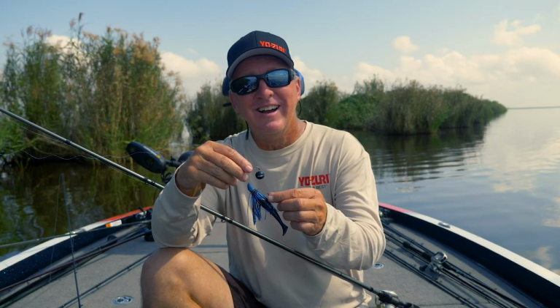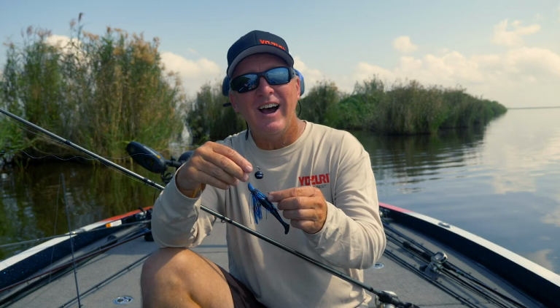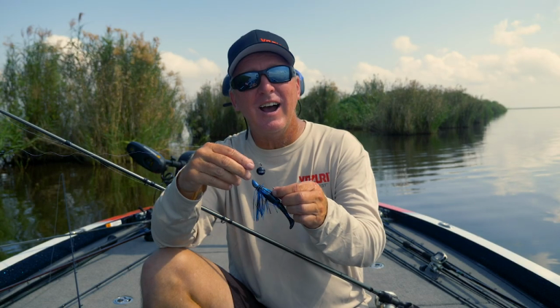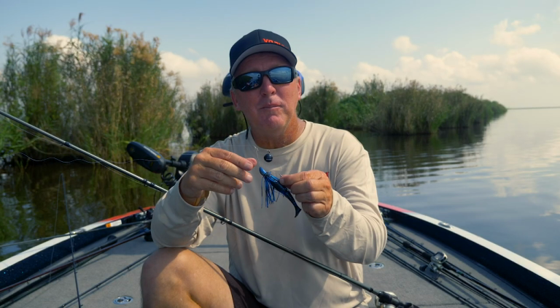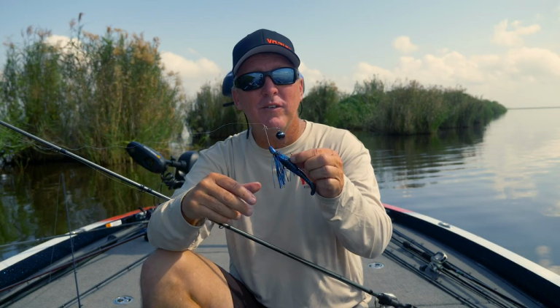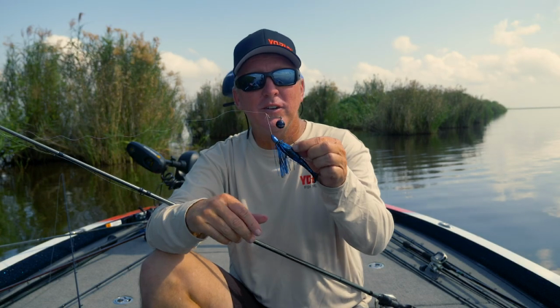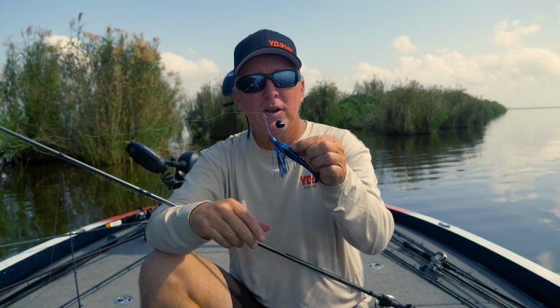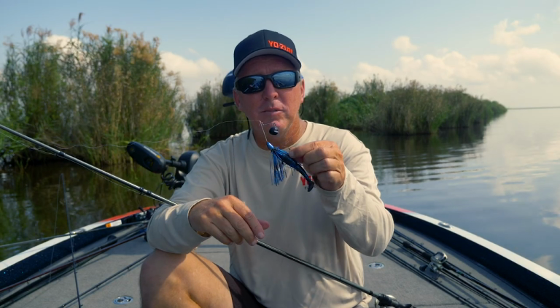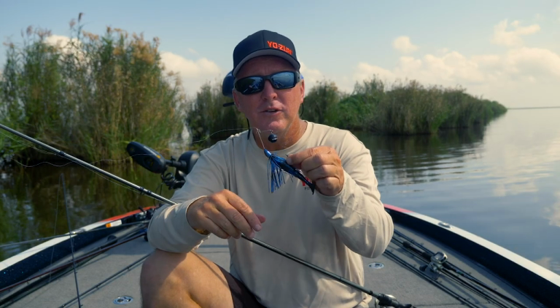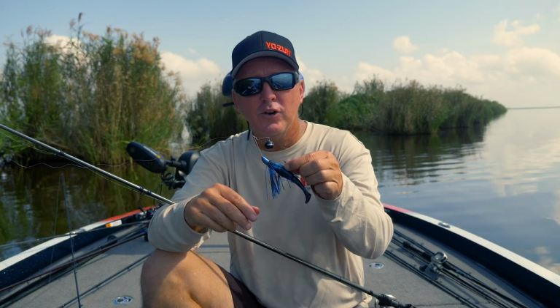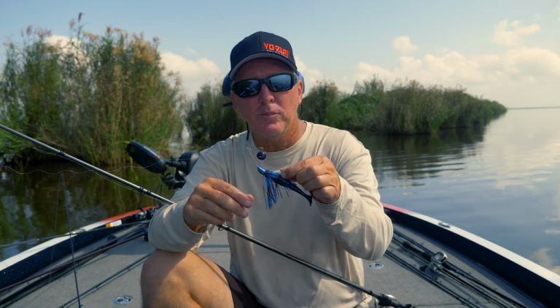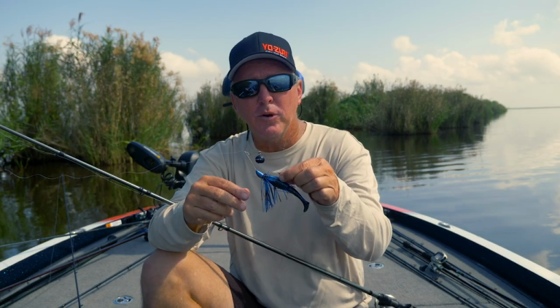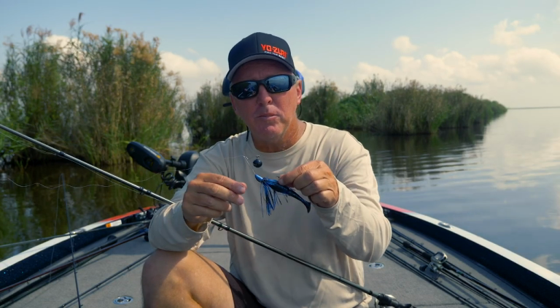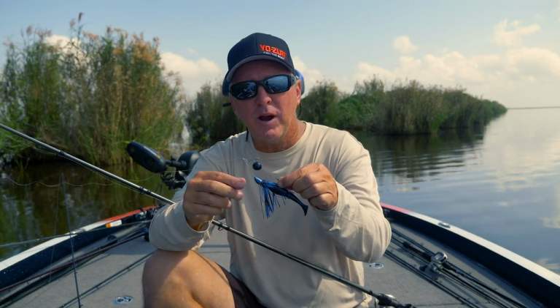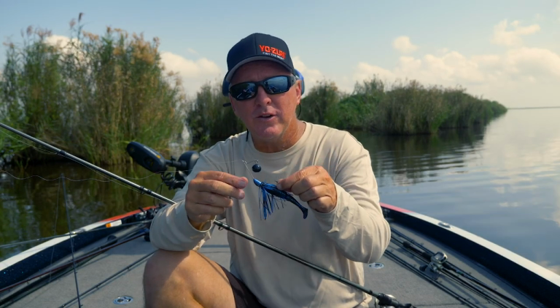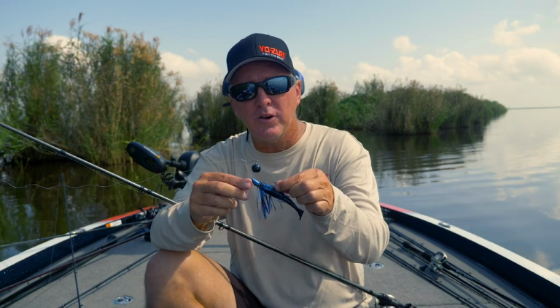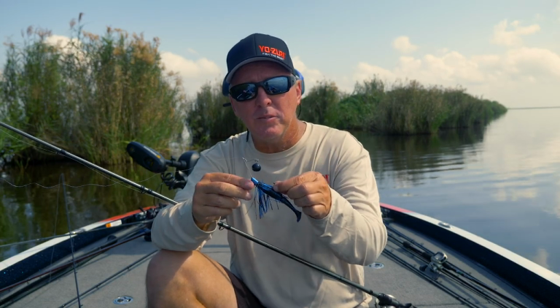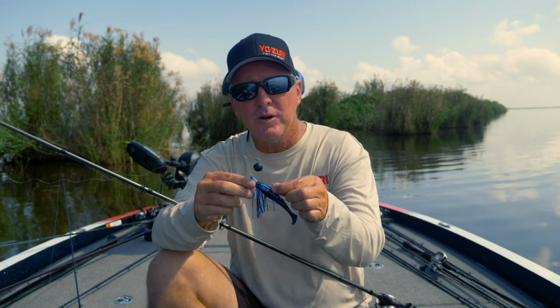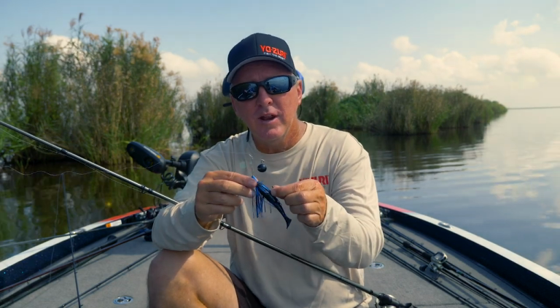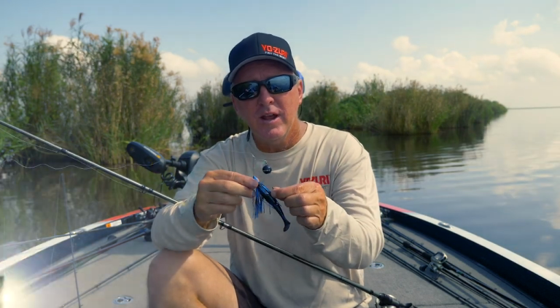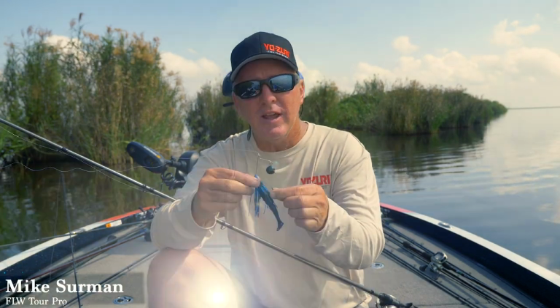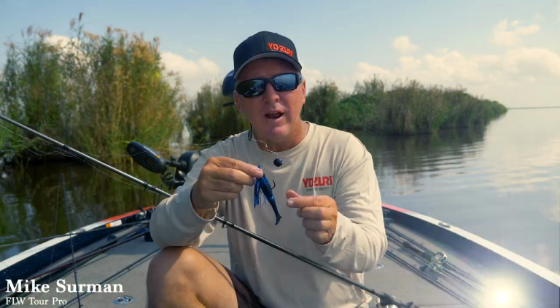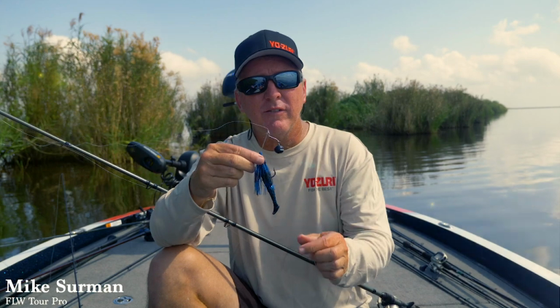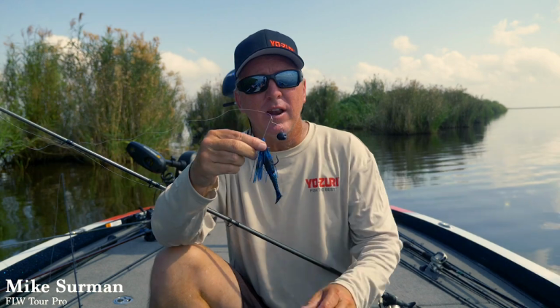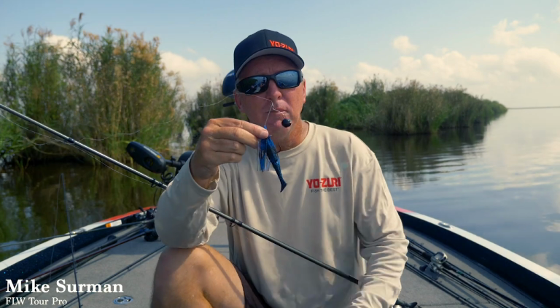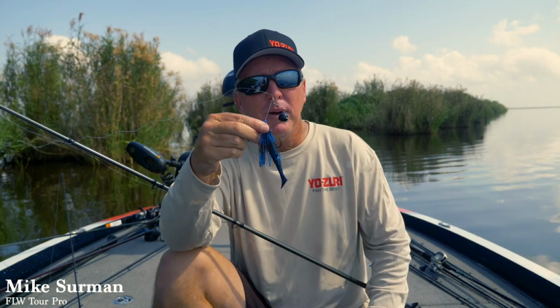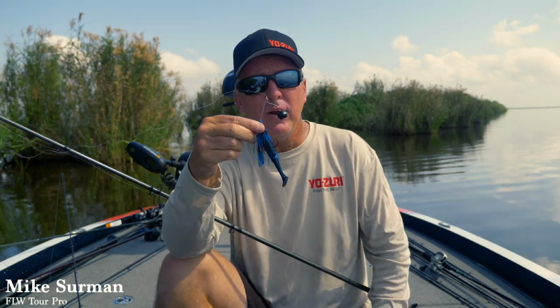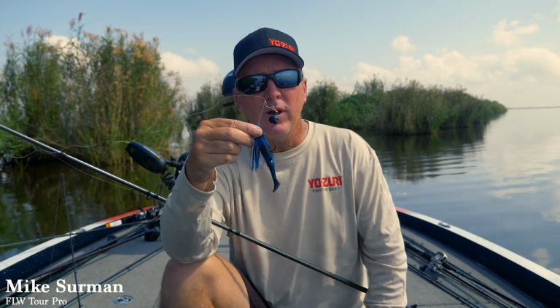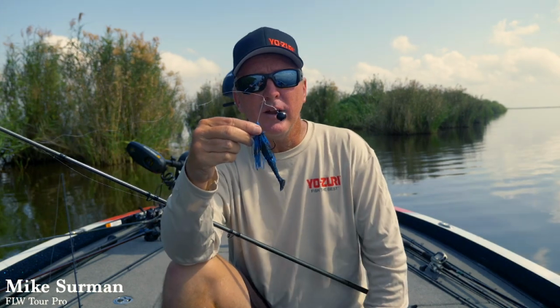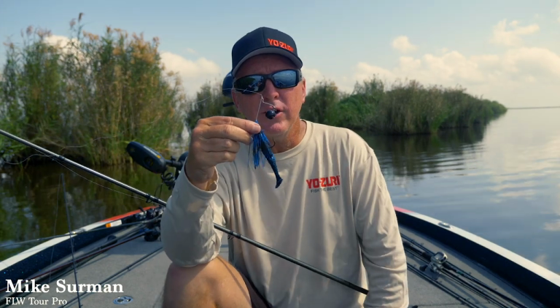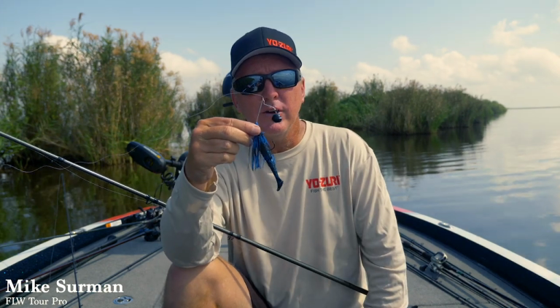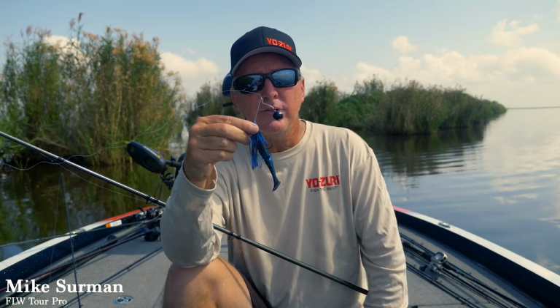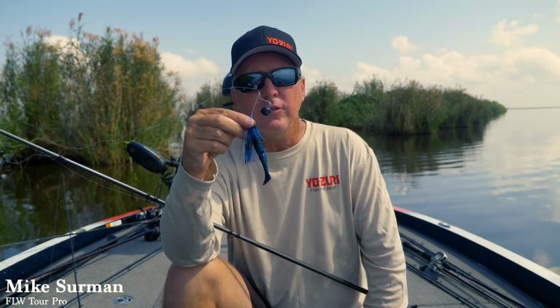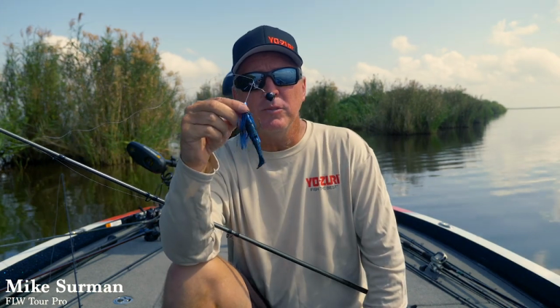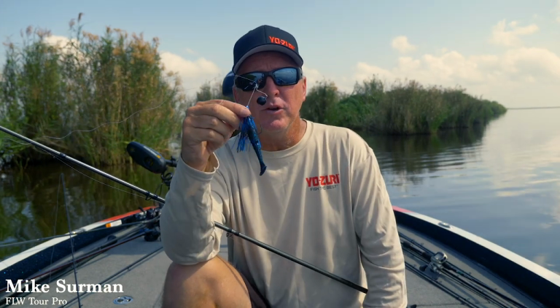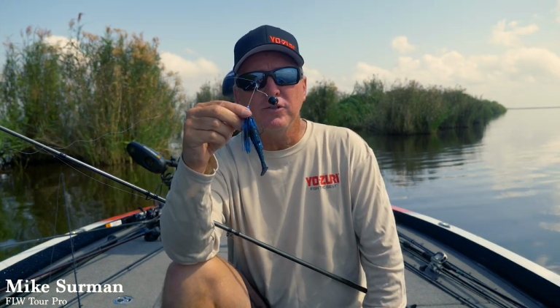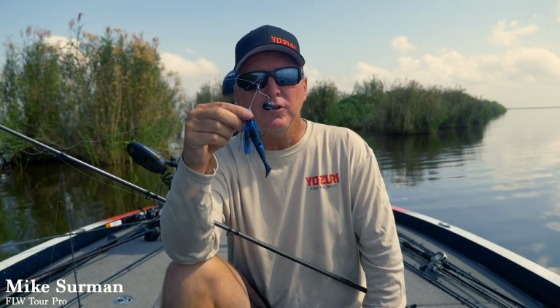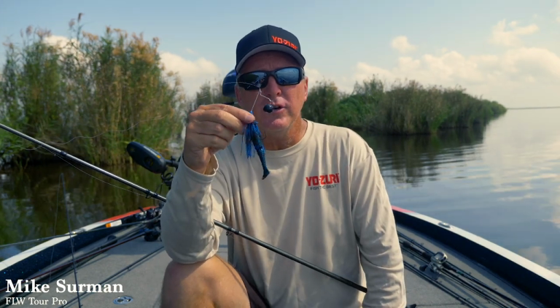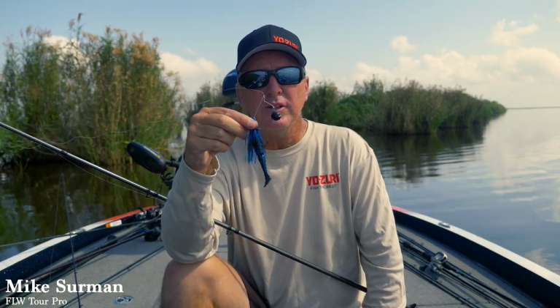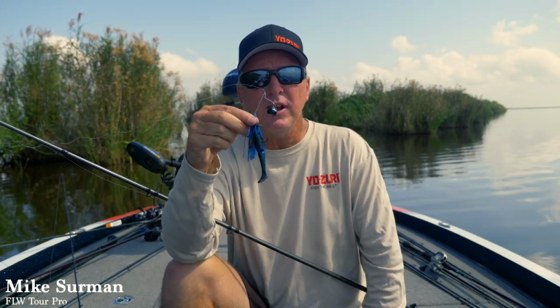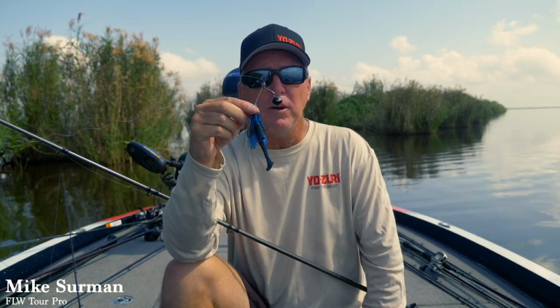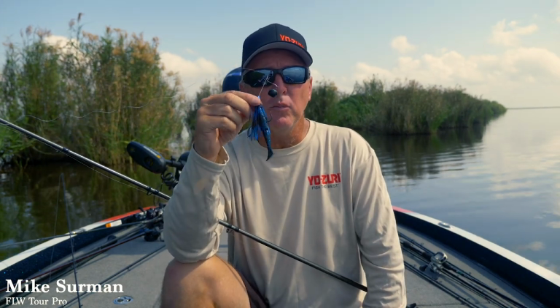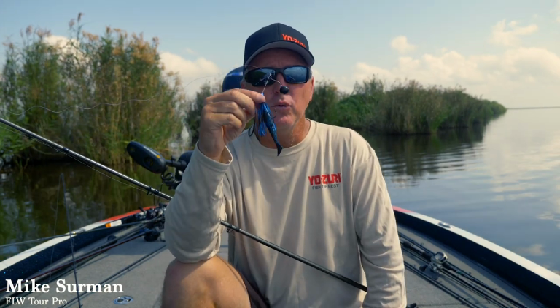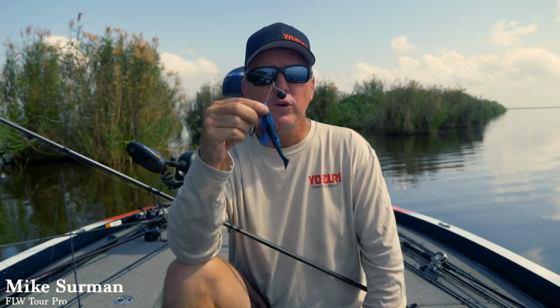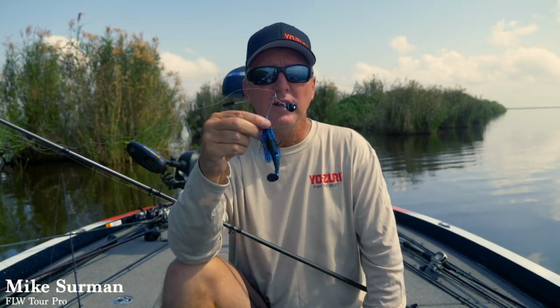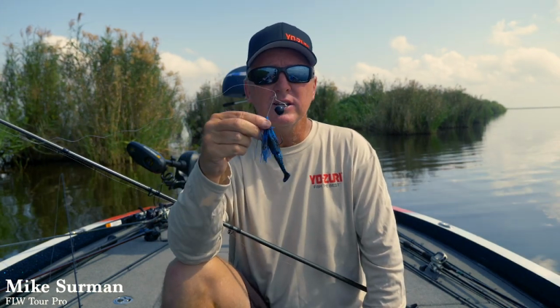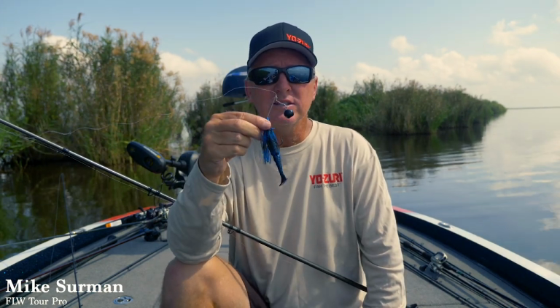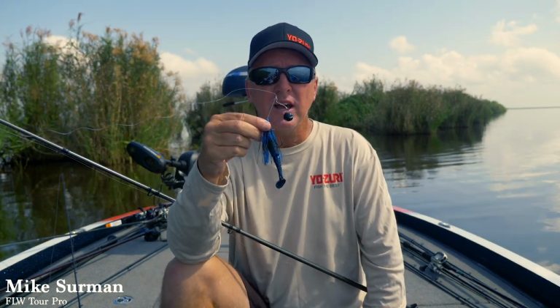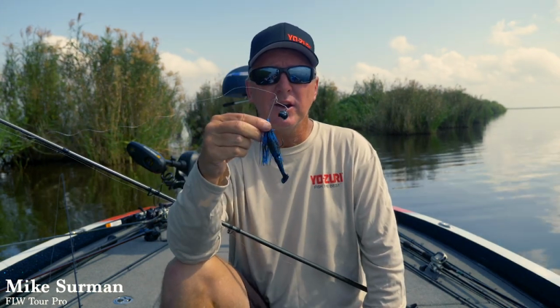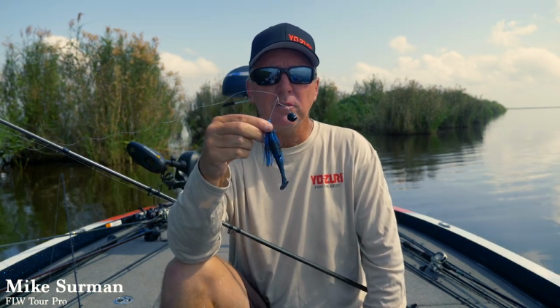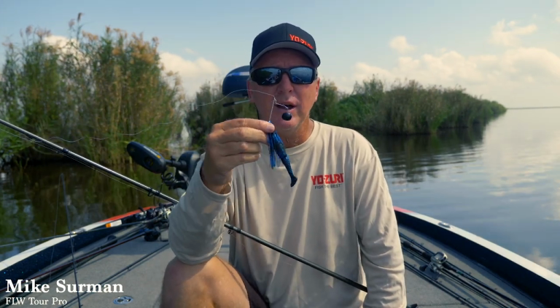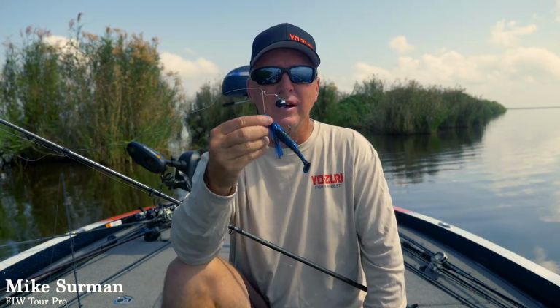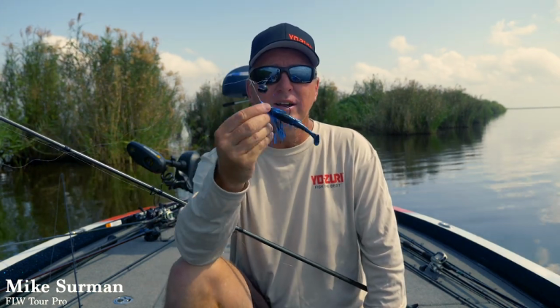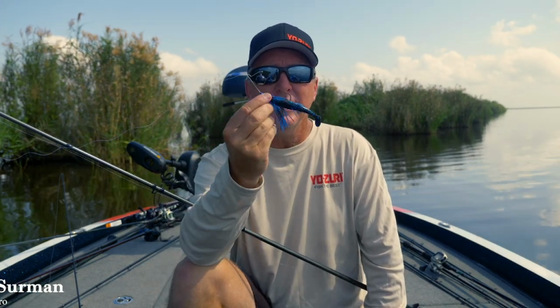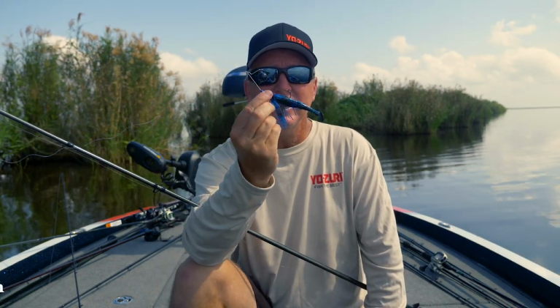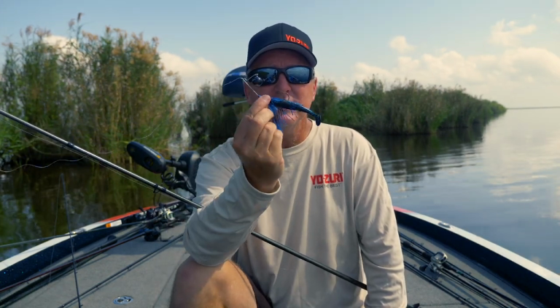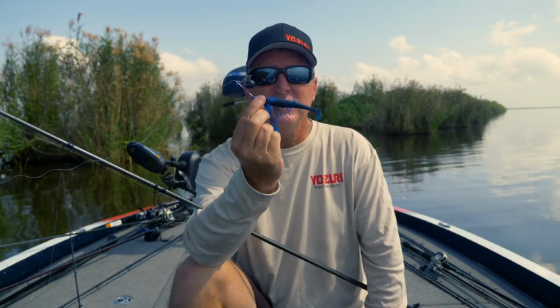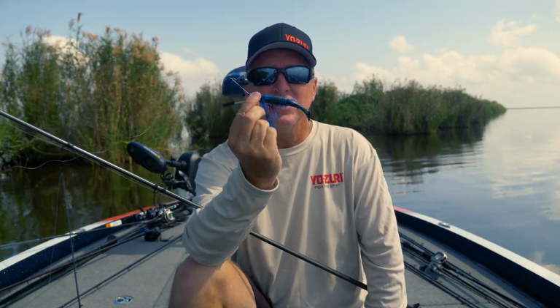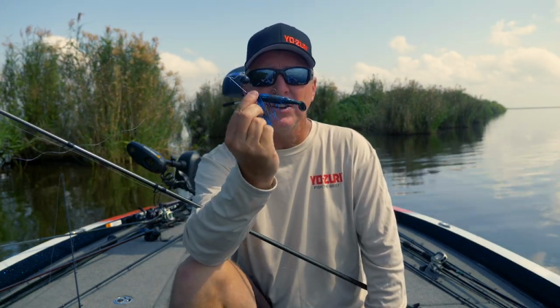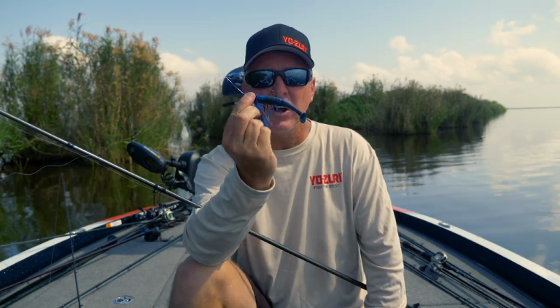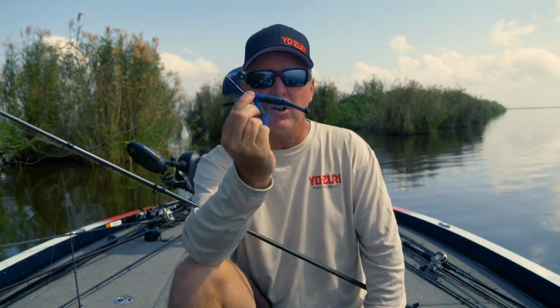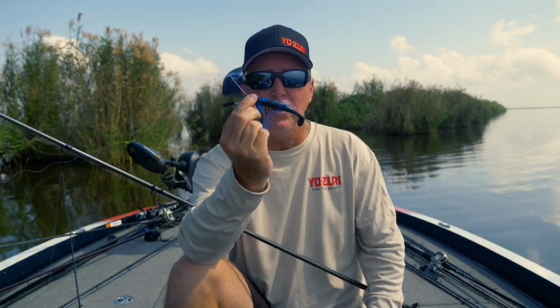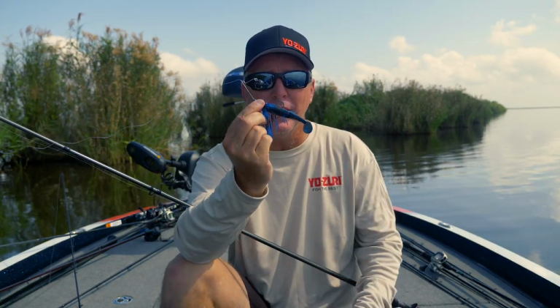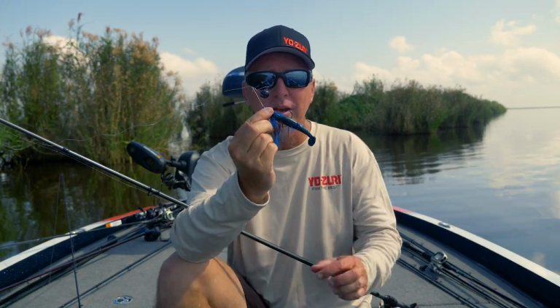Hi, I'm FLW Touring Pro Mike Sermon, and I've got a bait right here from Yozuri that I'm really excited about. It's the Knucklebait.